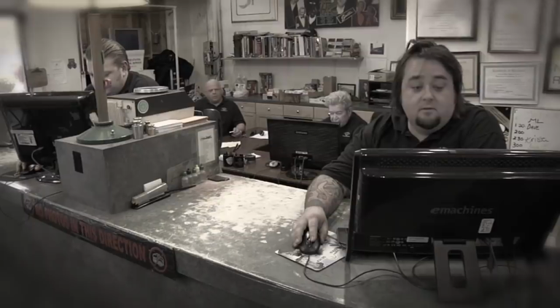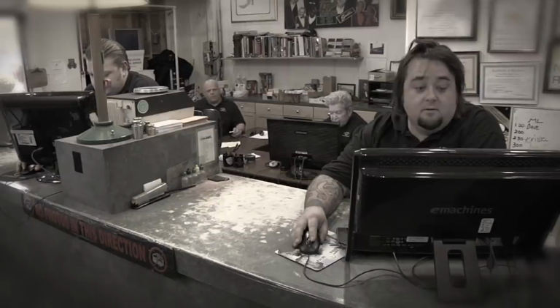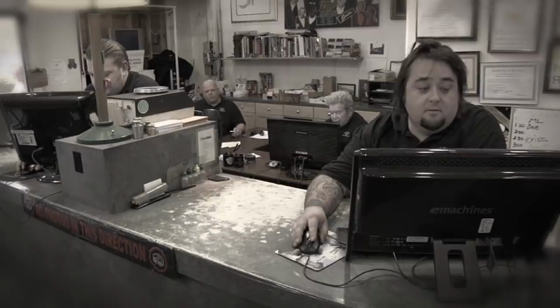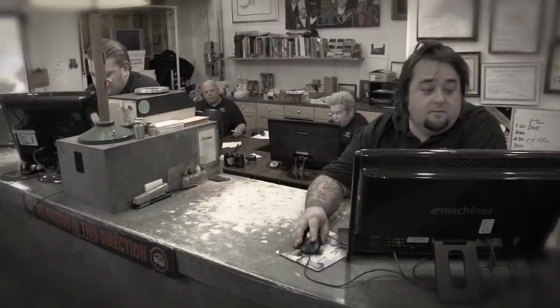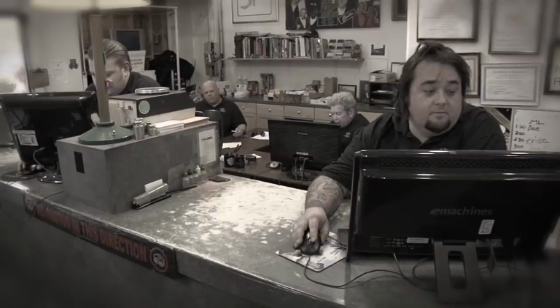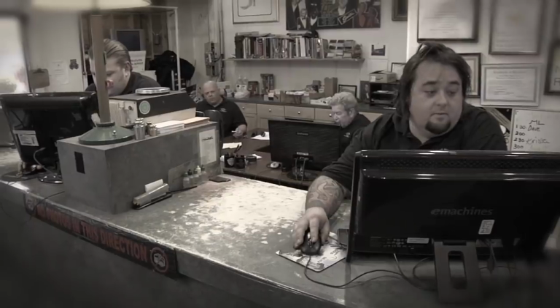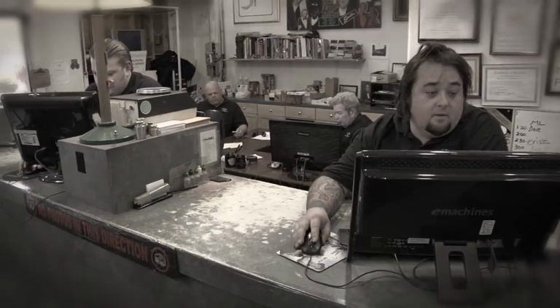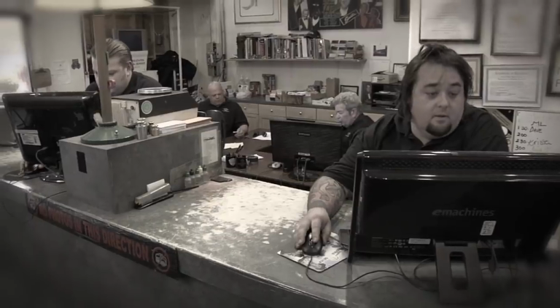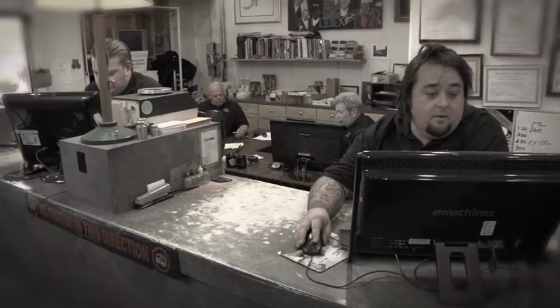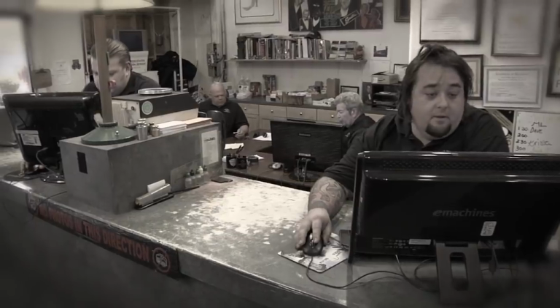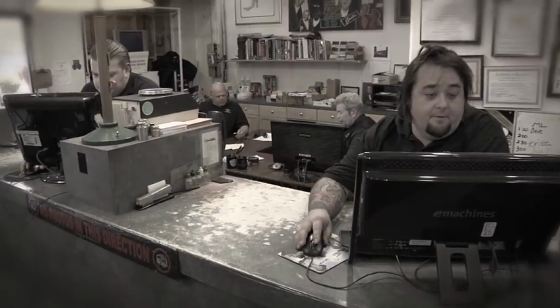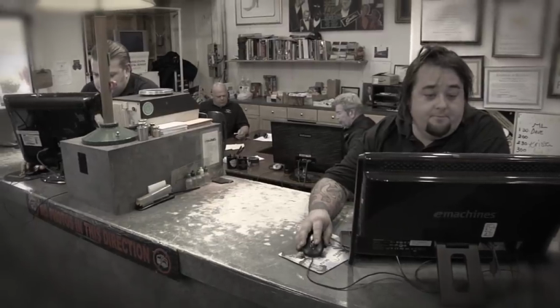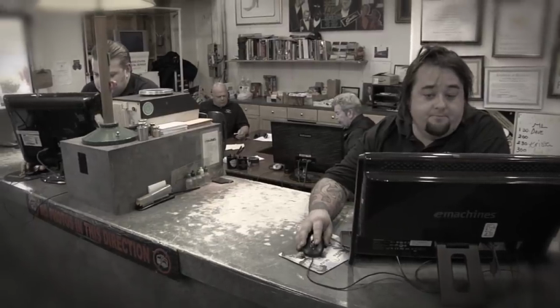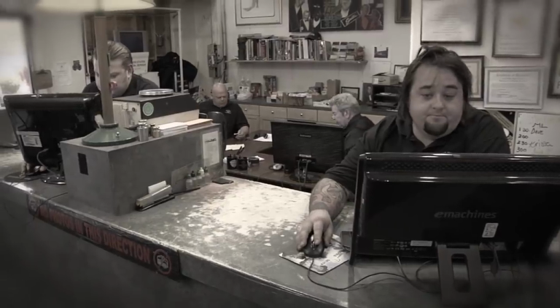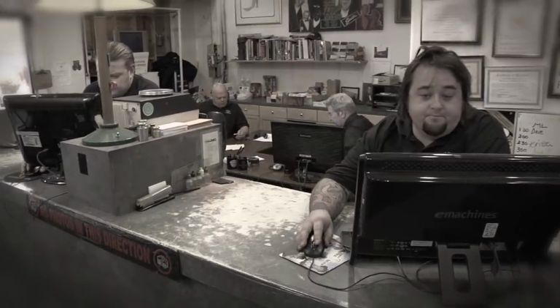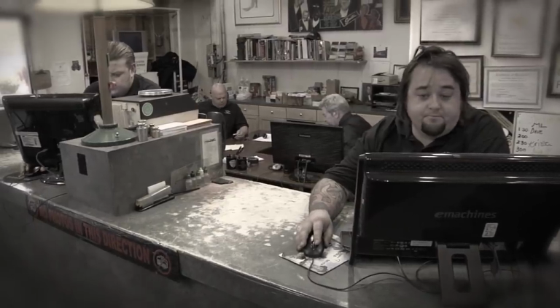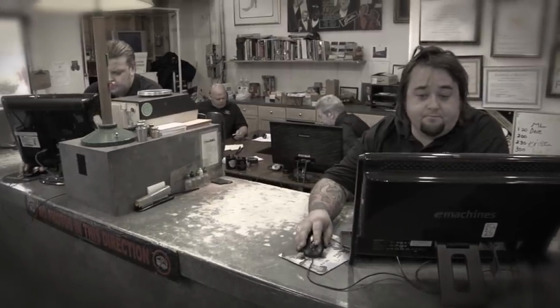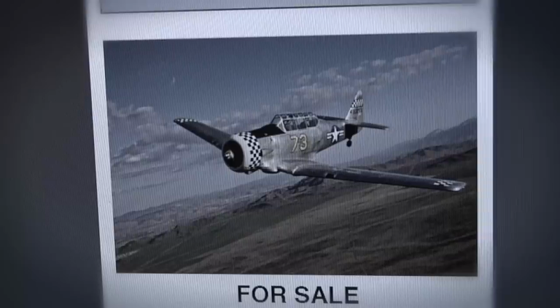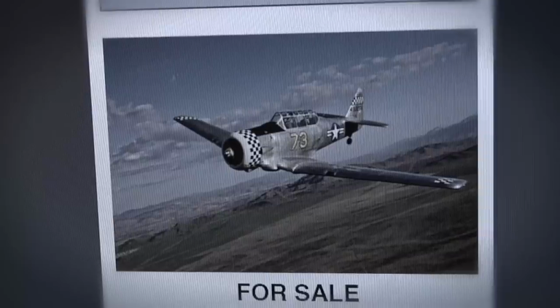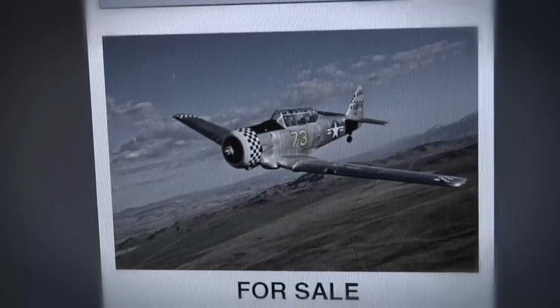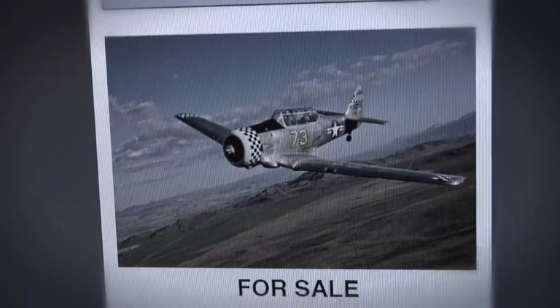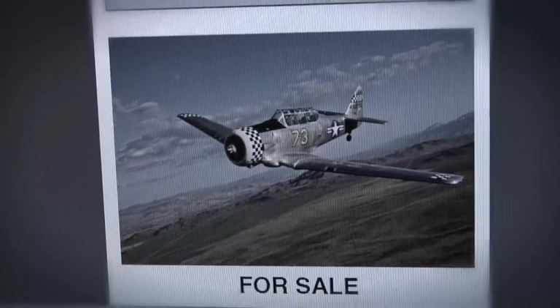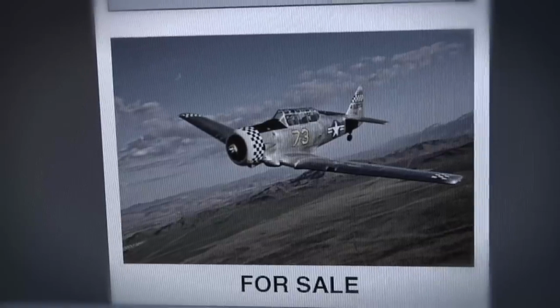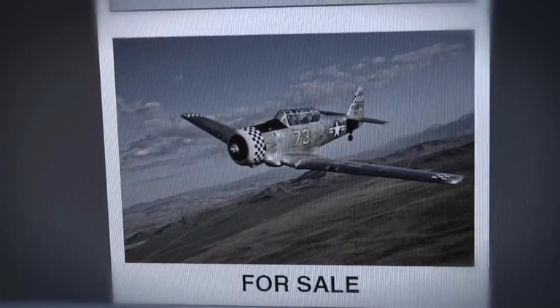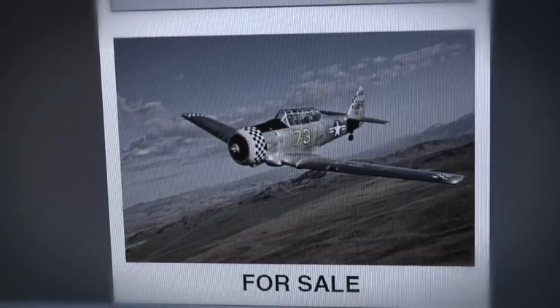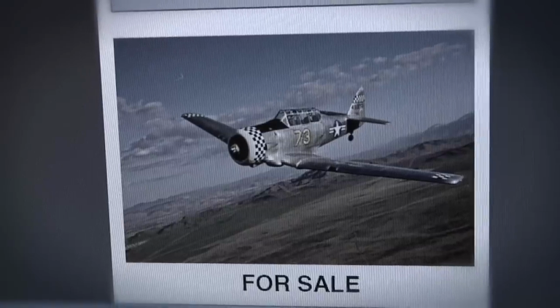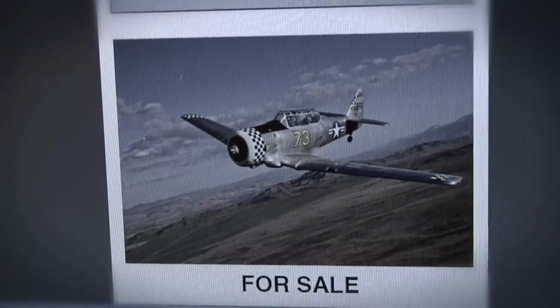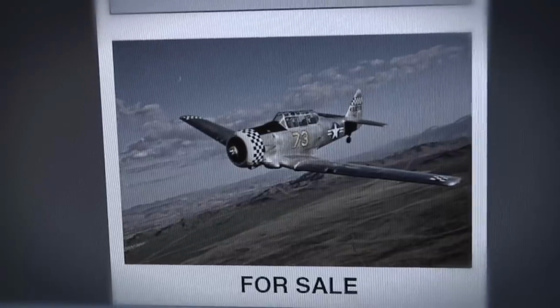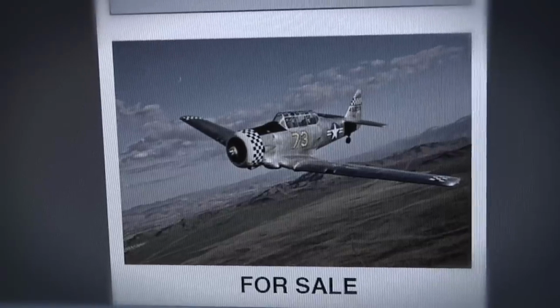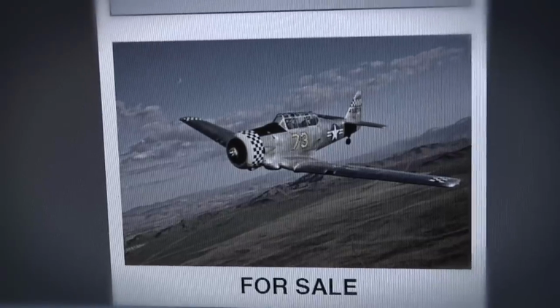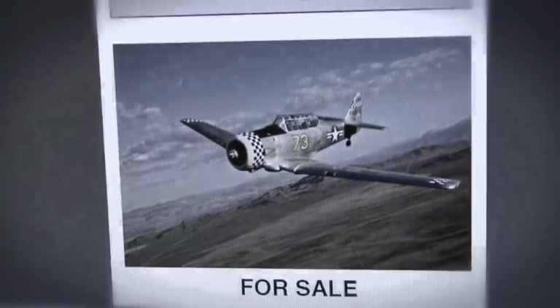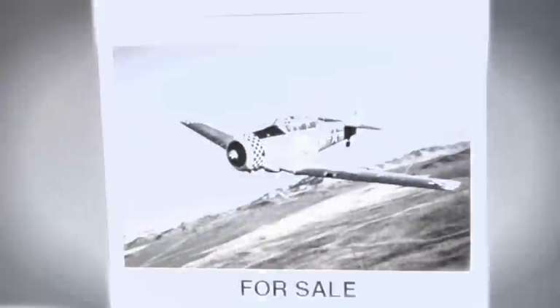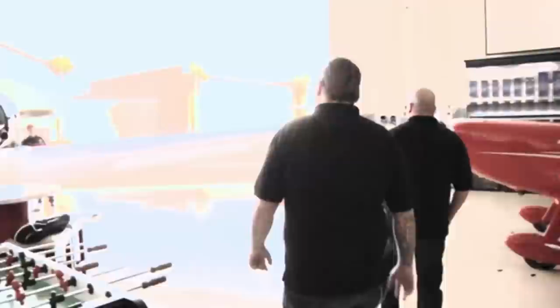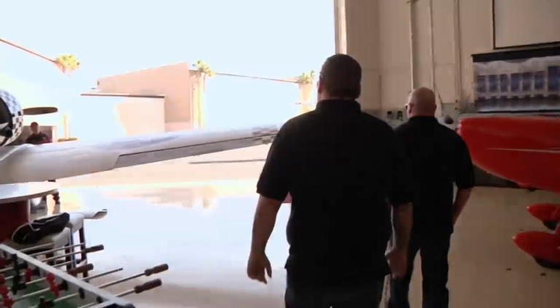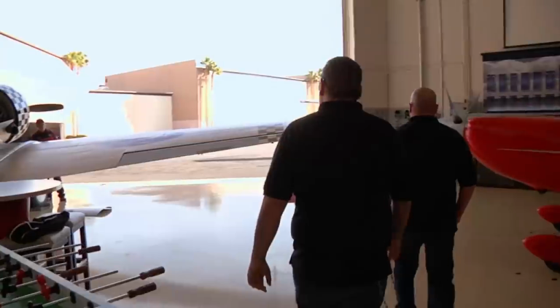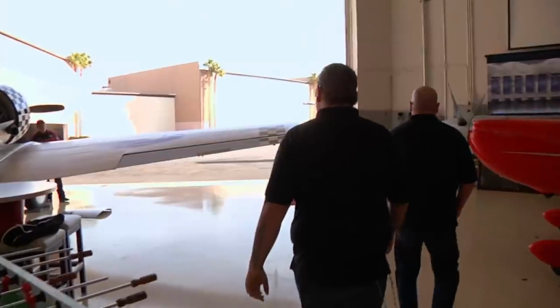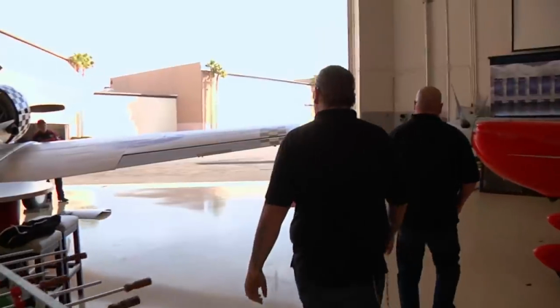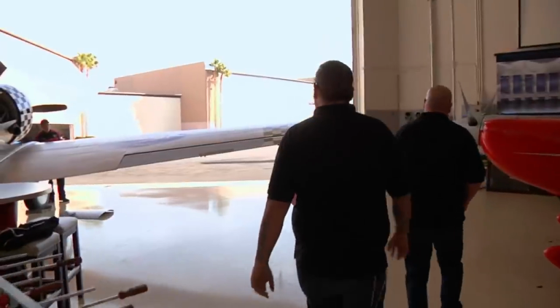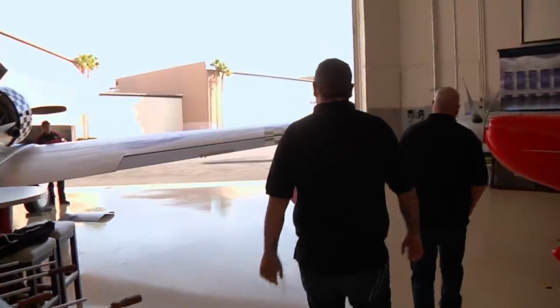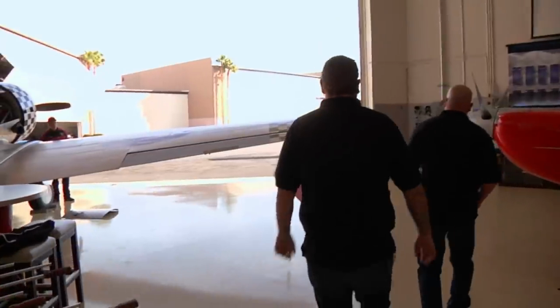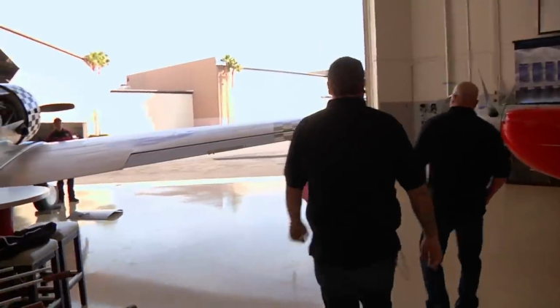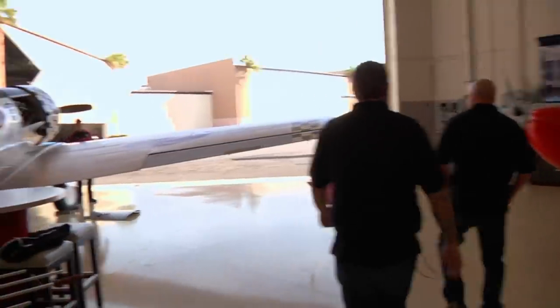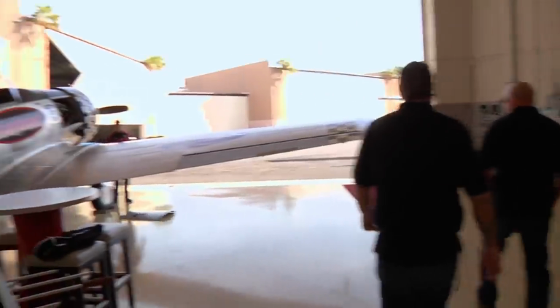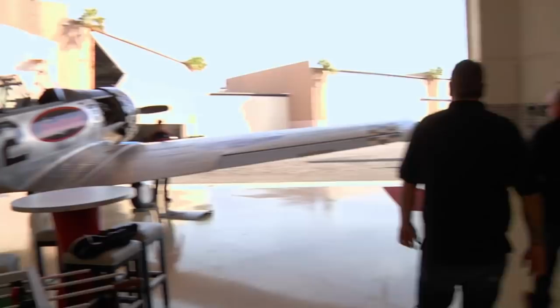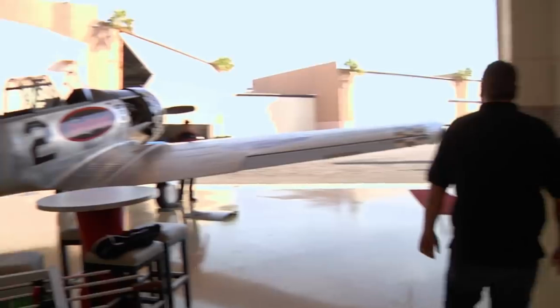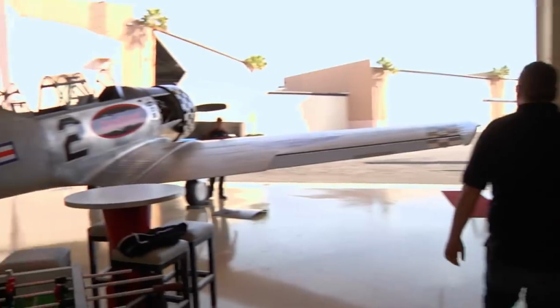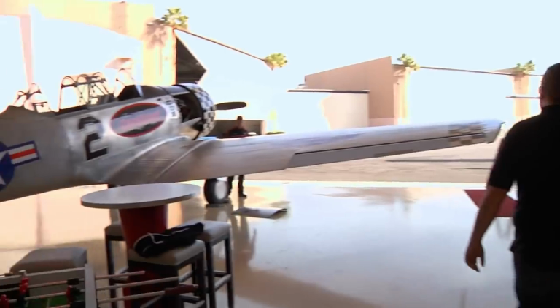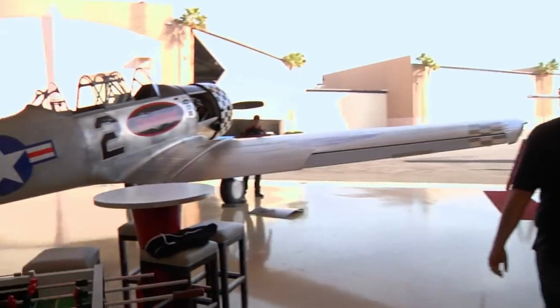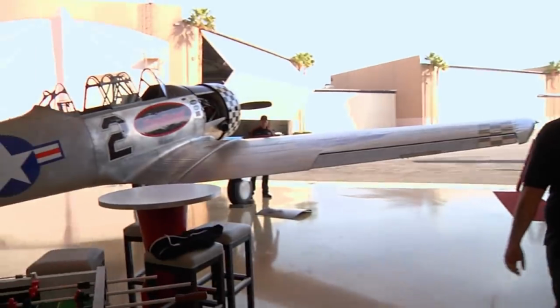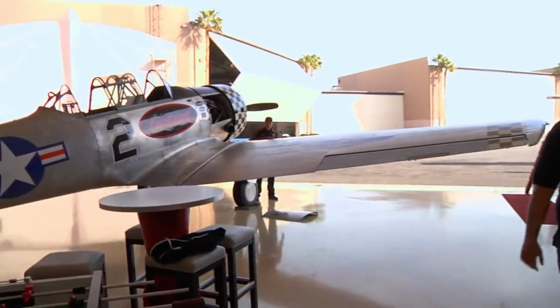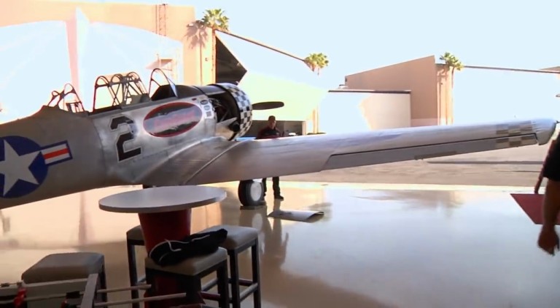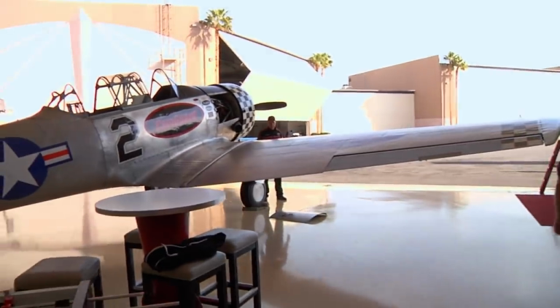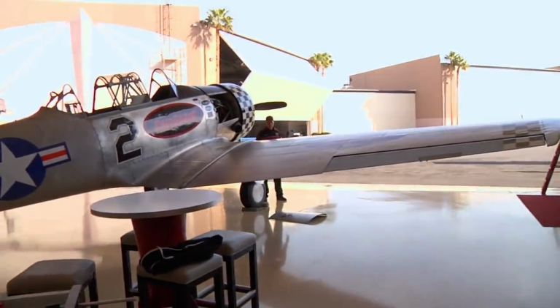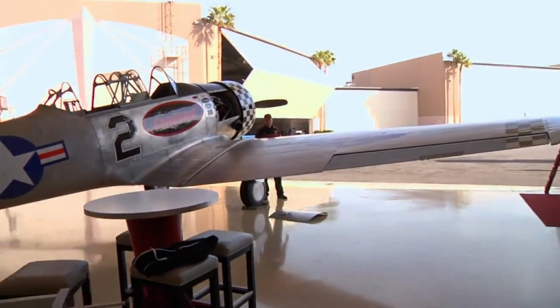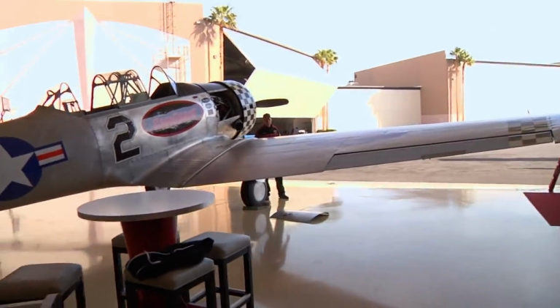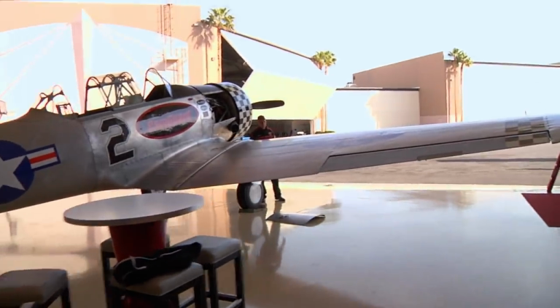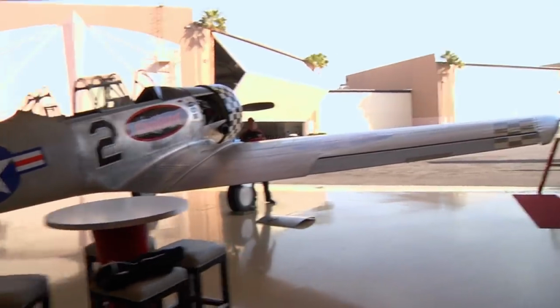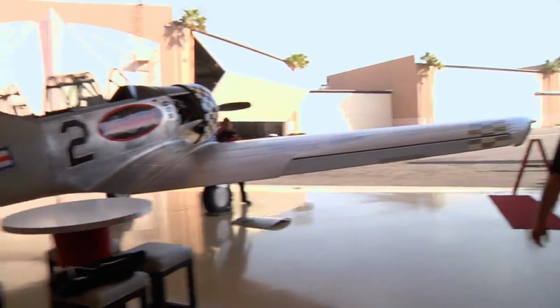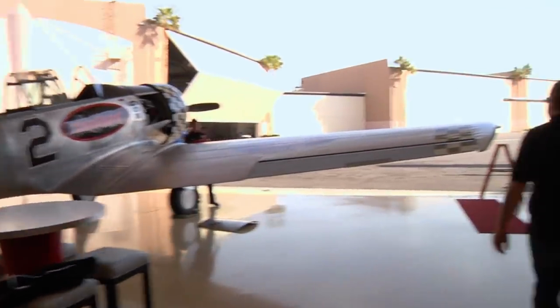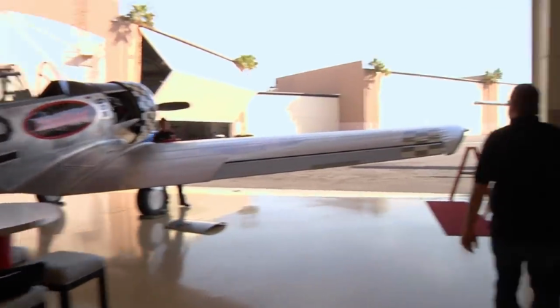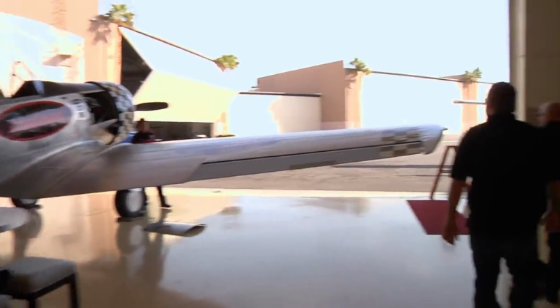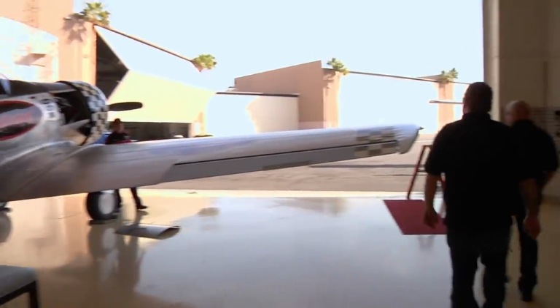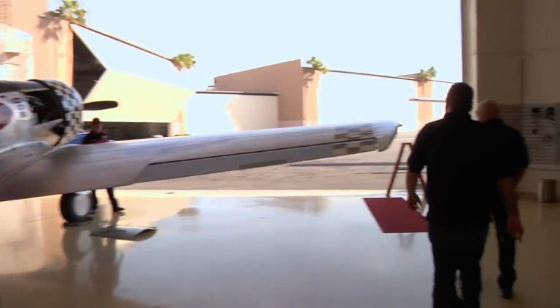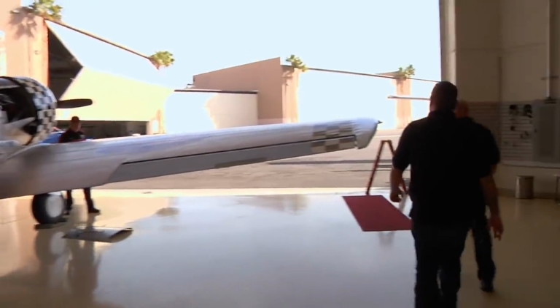Earlier, Chum spotted an ad for a World War II fighter plane that's up for sale. So my dad and I decided to check it out. Wow, this is cool.